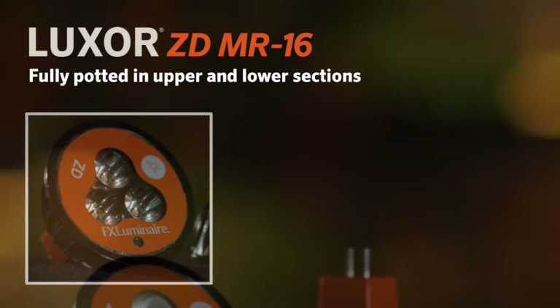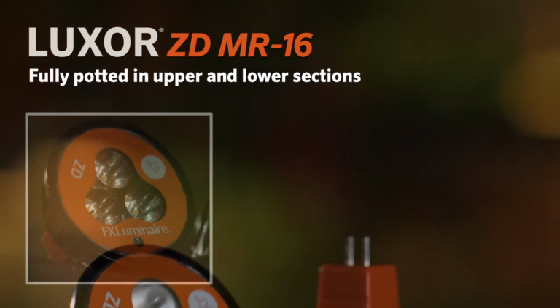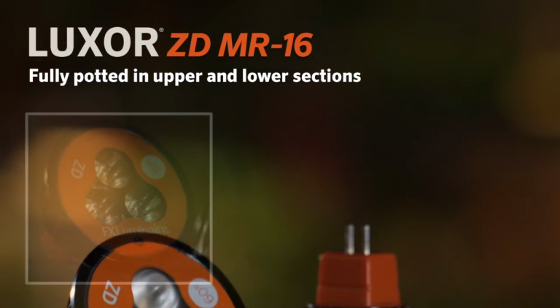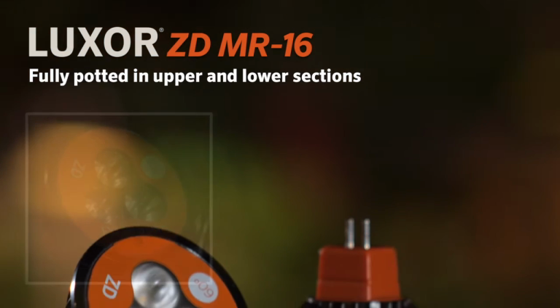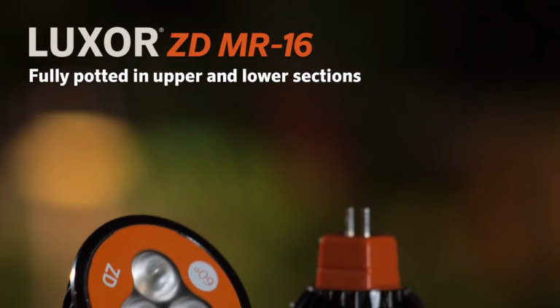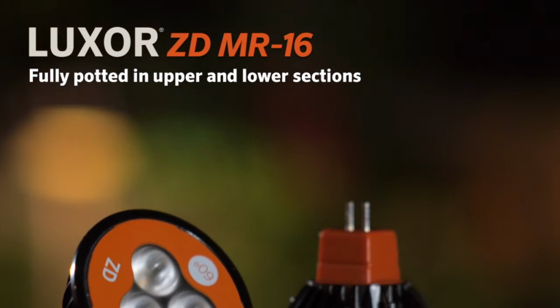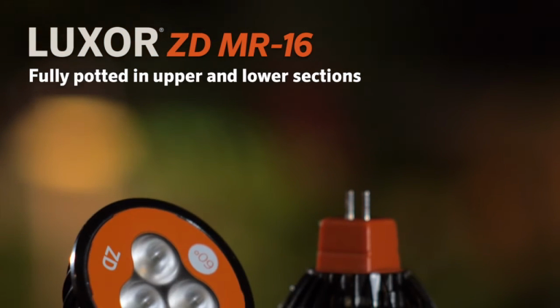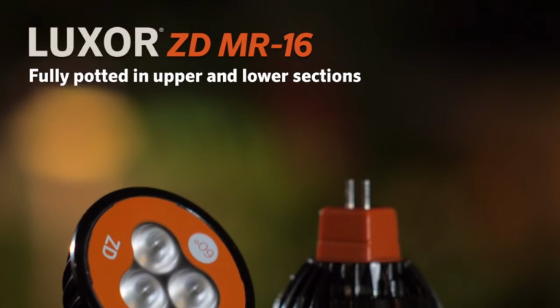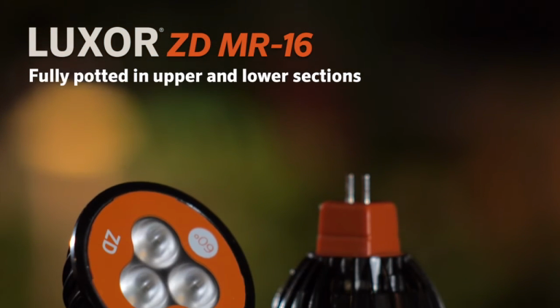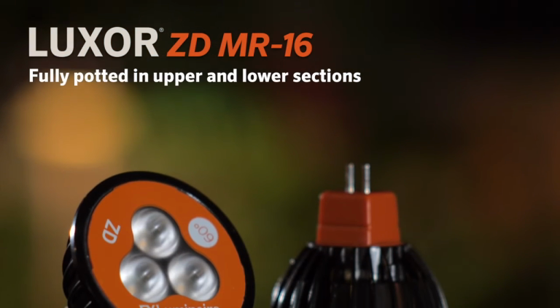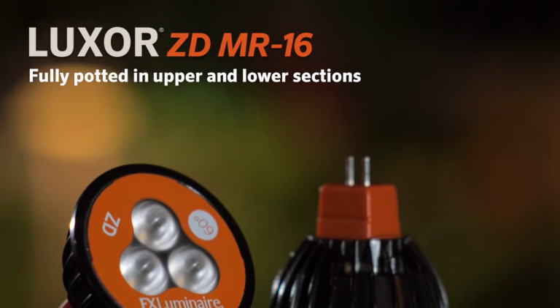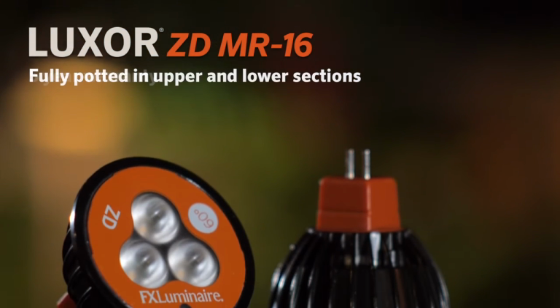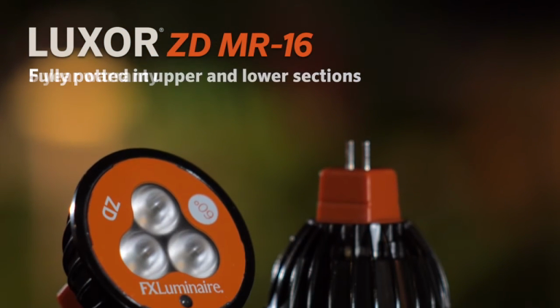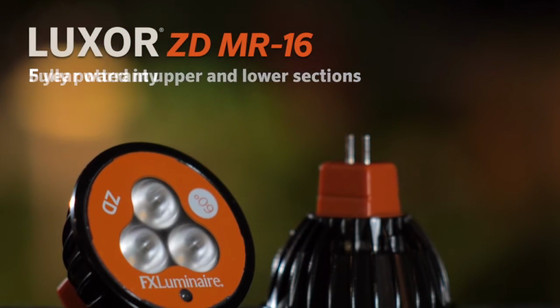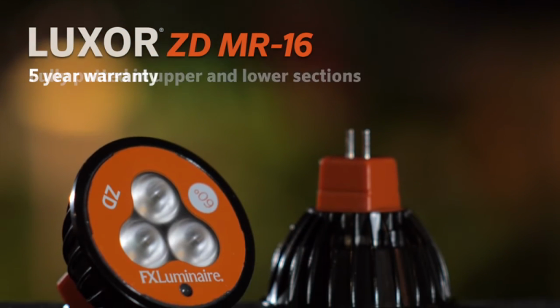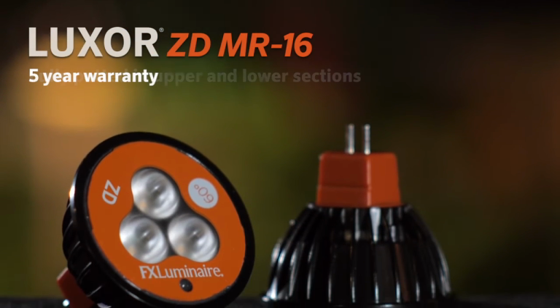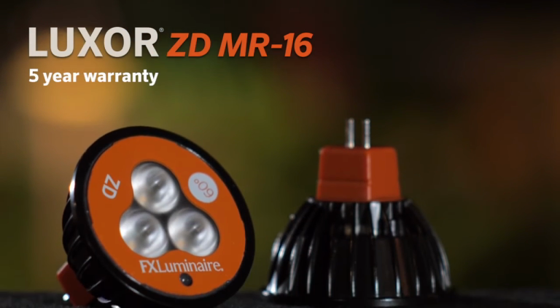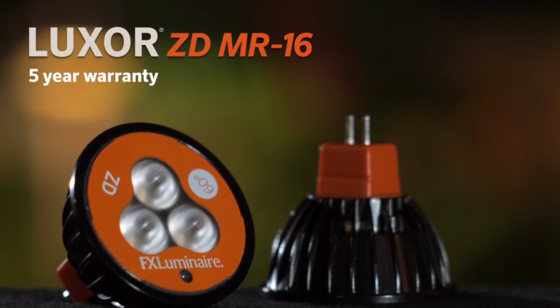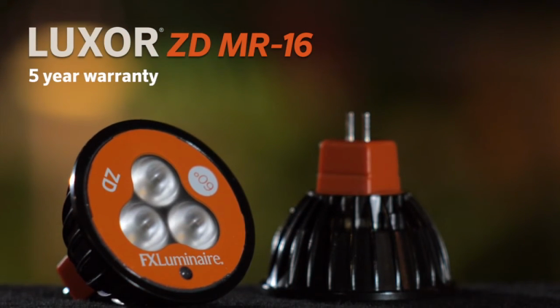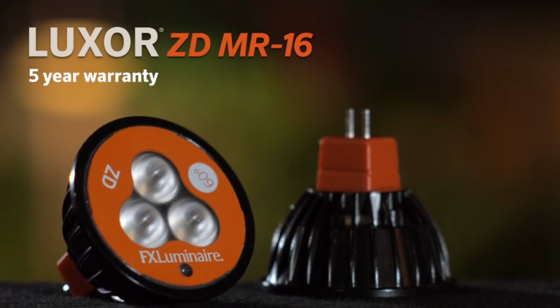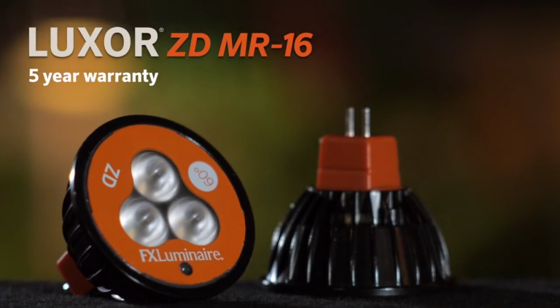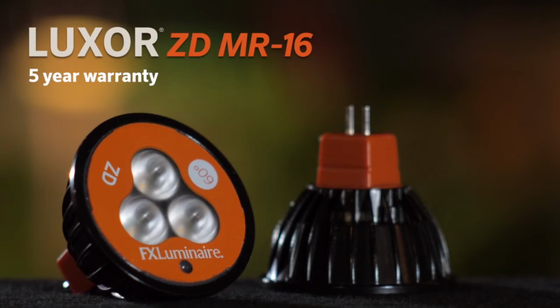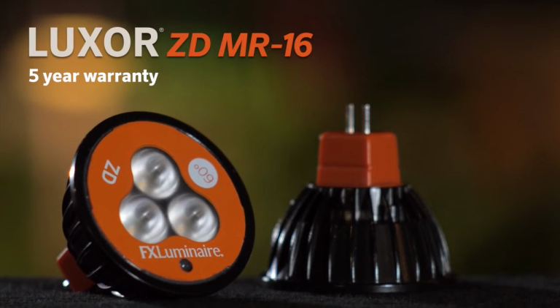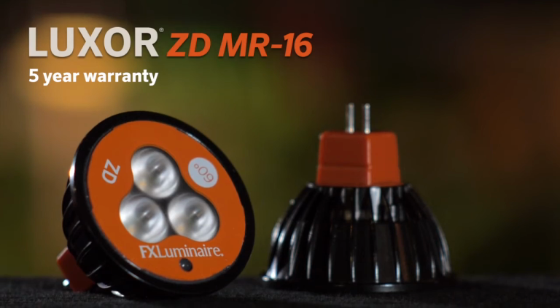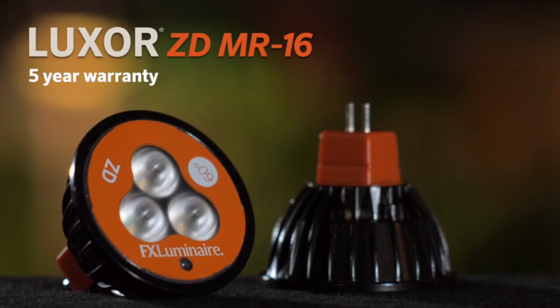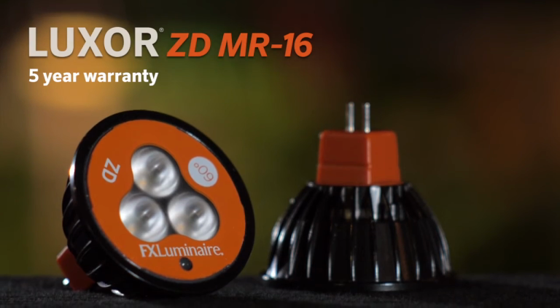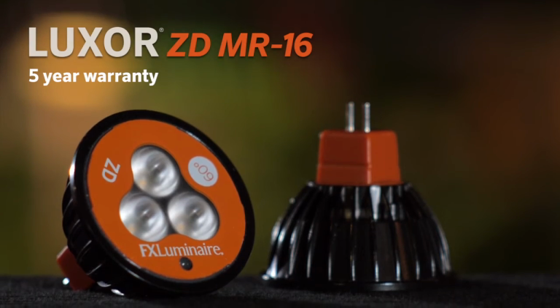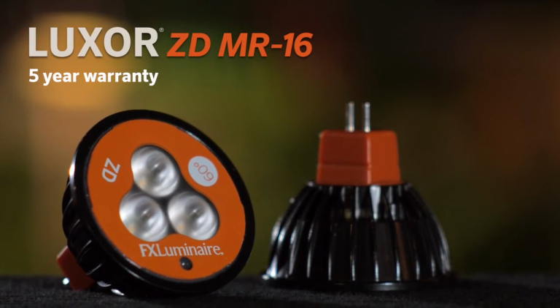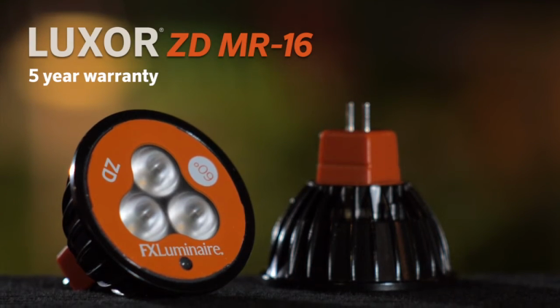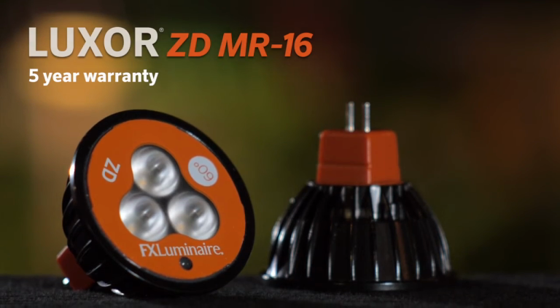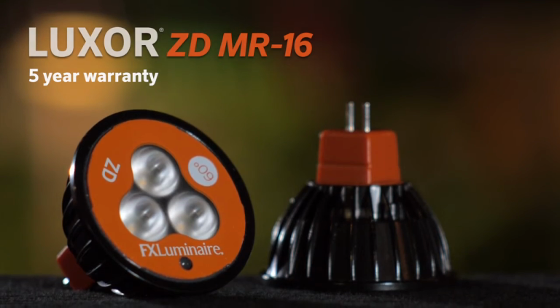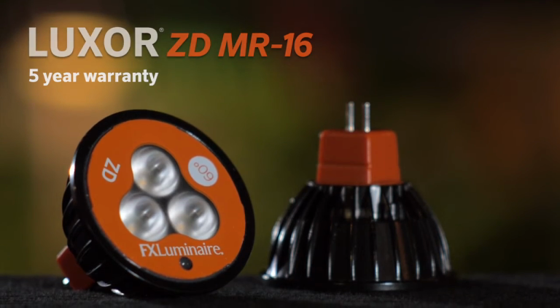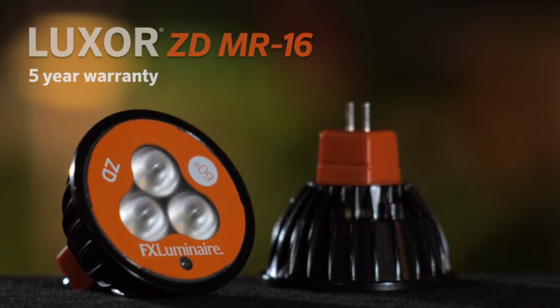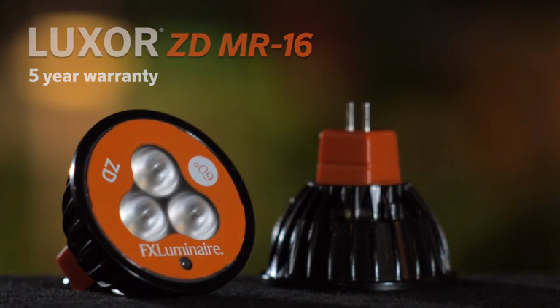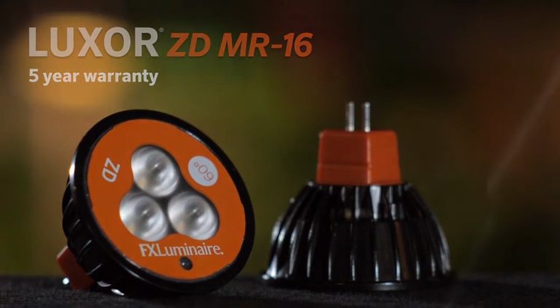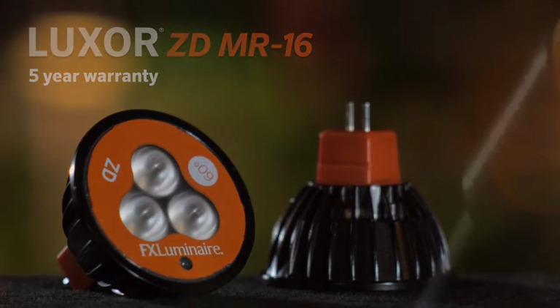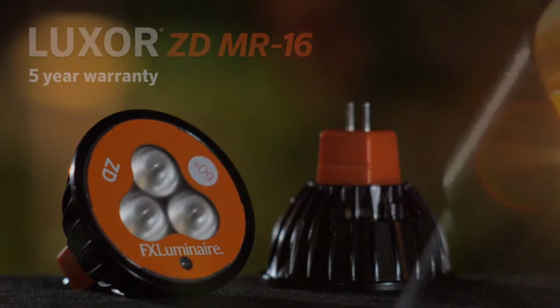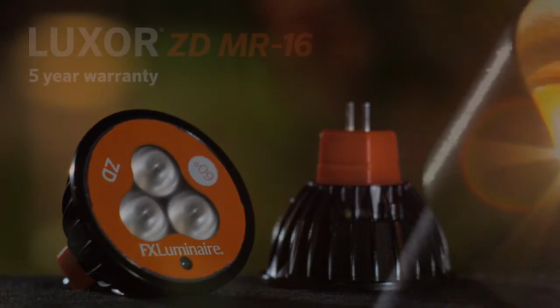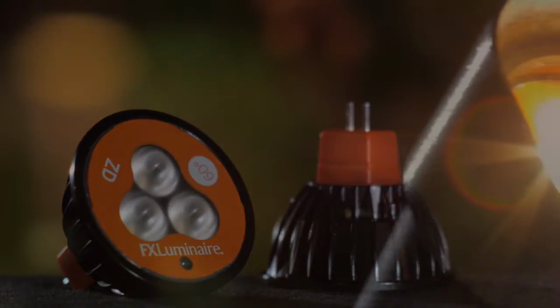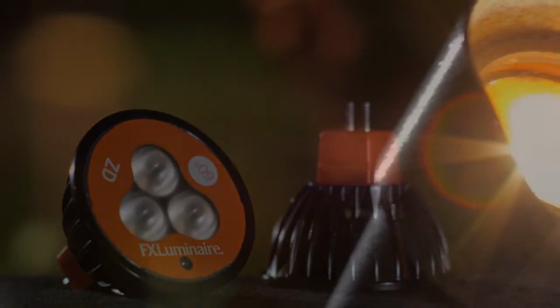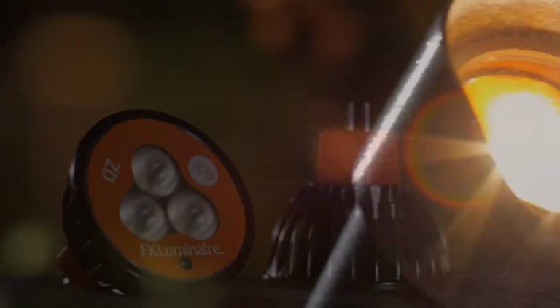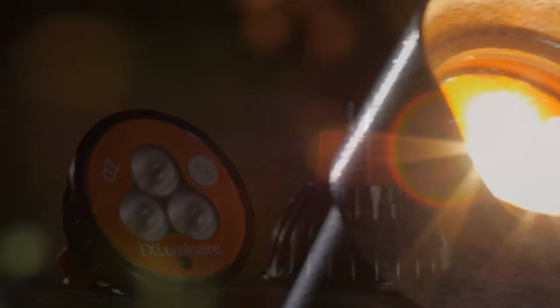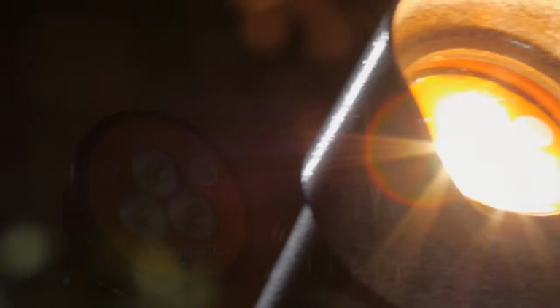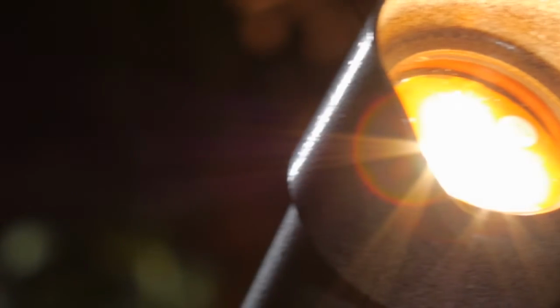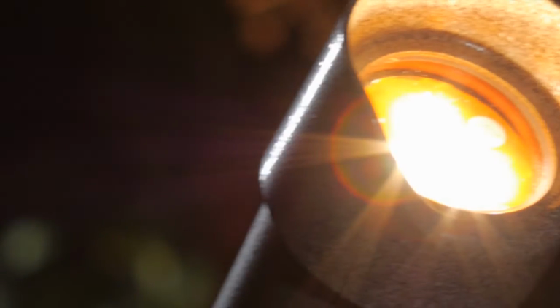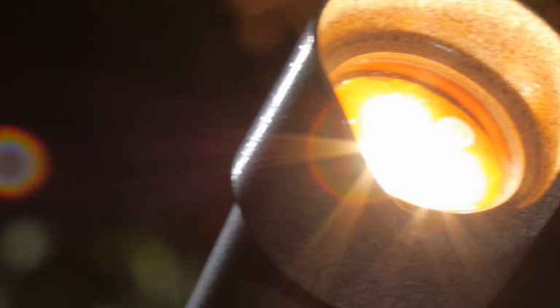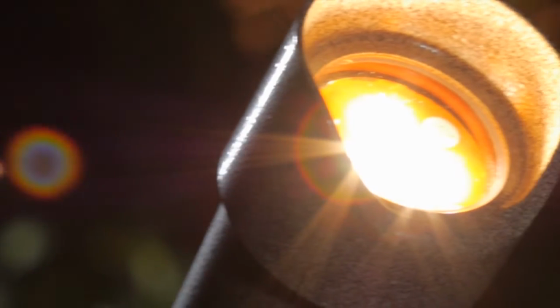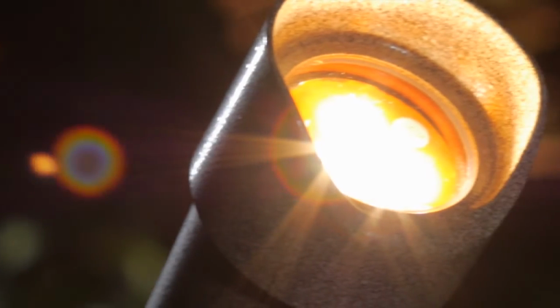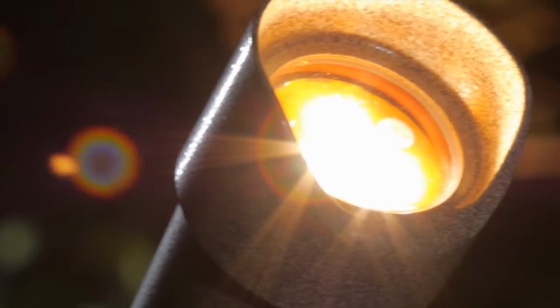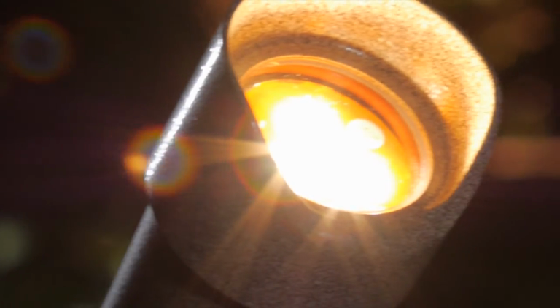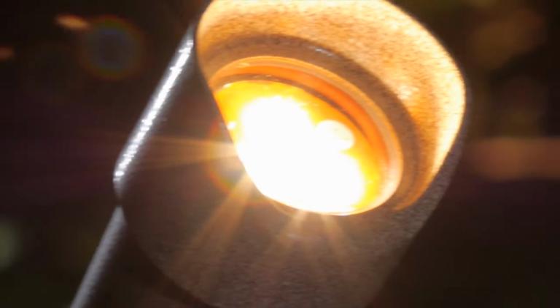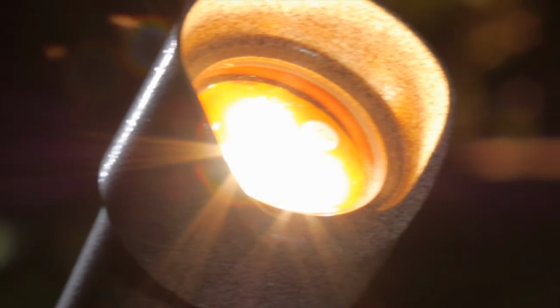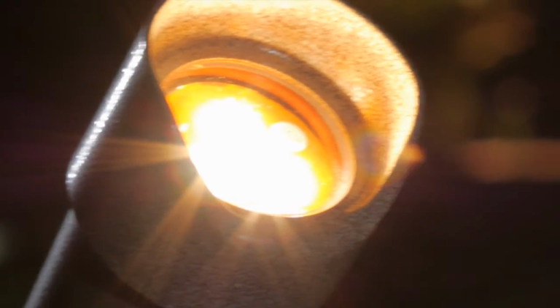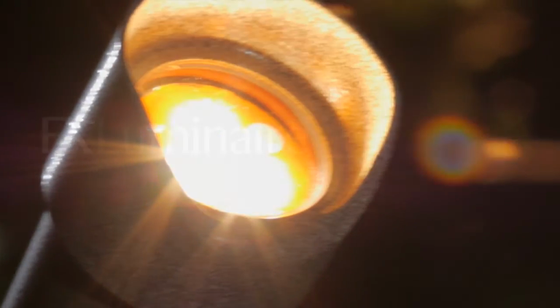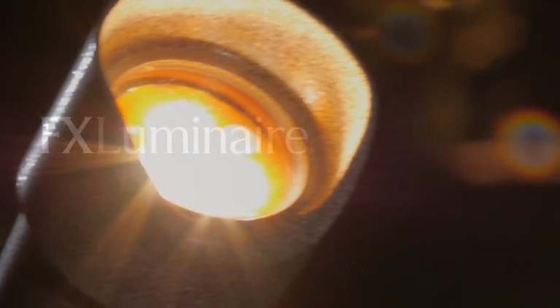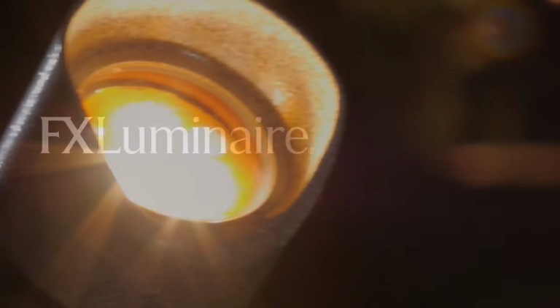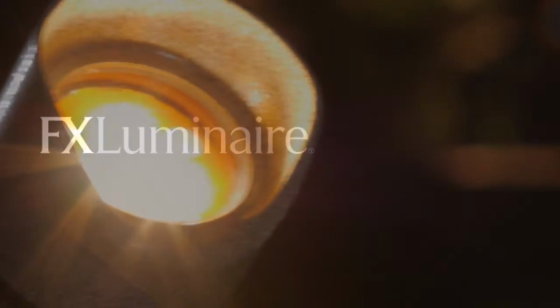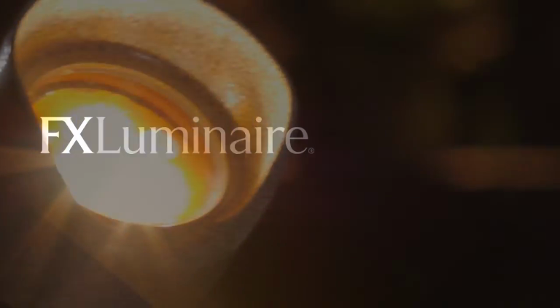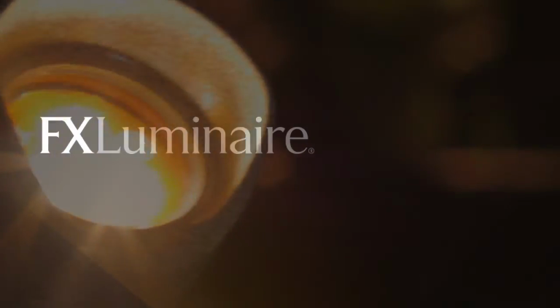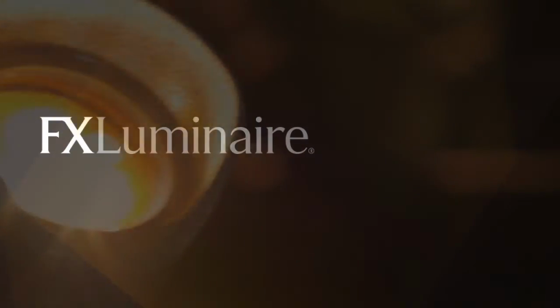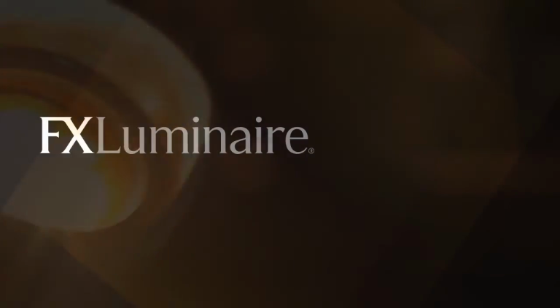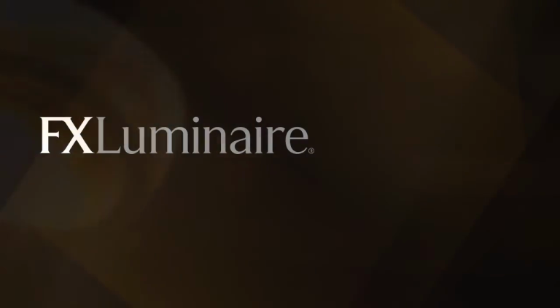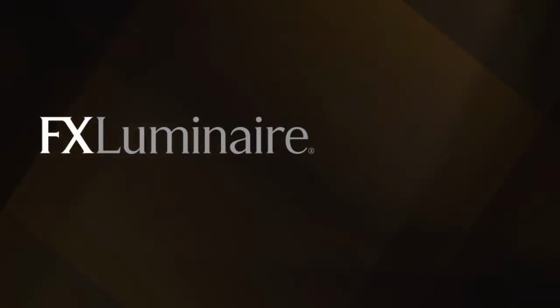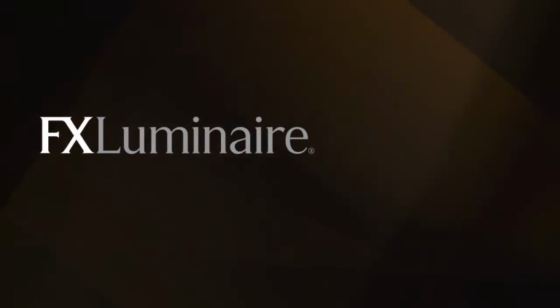Fully potted in the upper and lower sections, it carries a five-year warranty. To learn more, go to FXL.com.